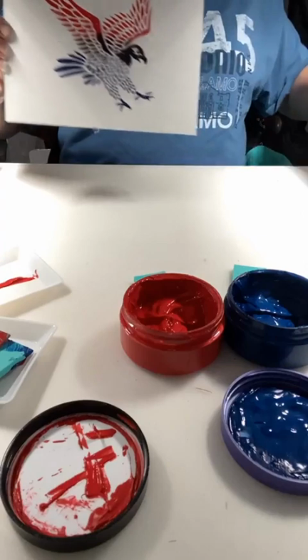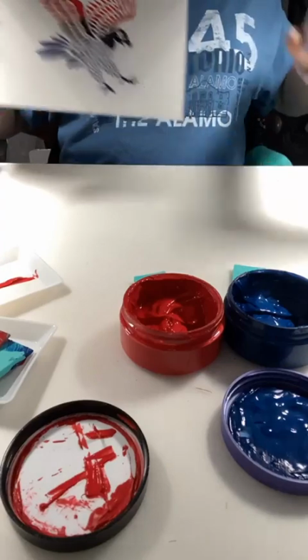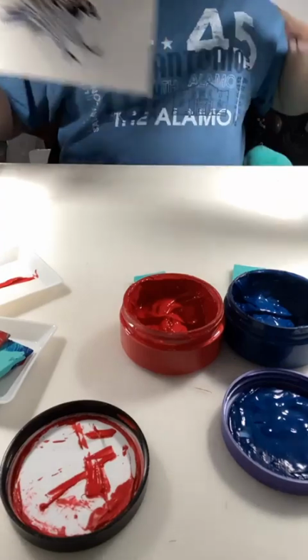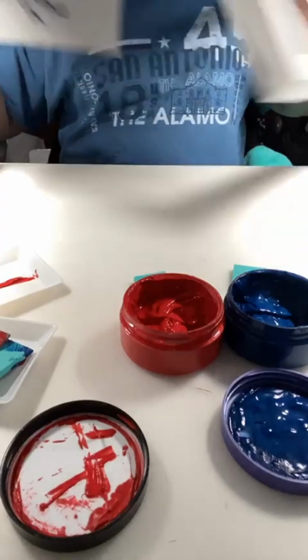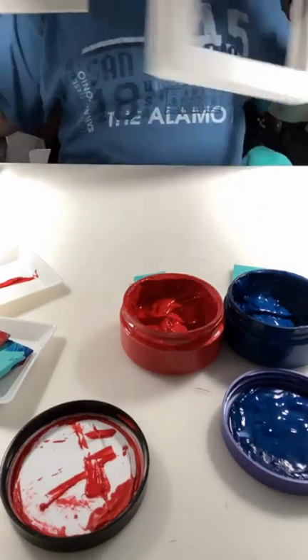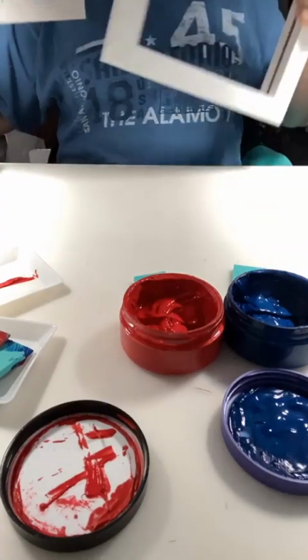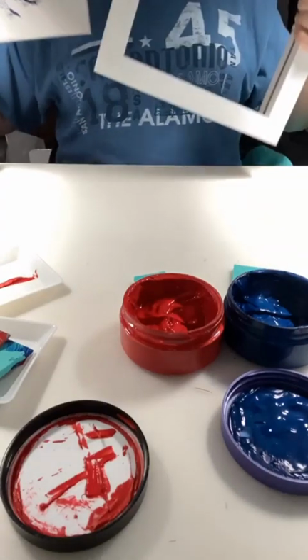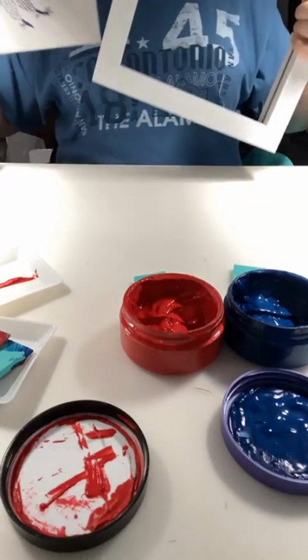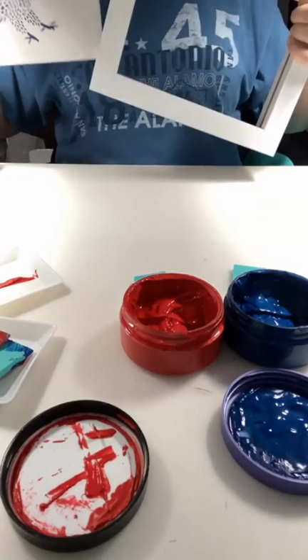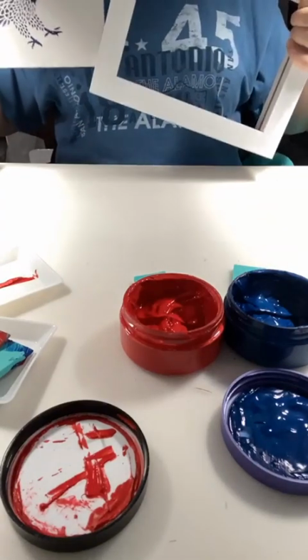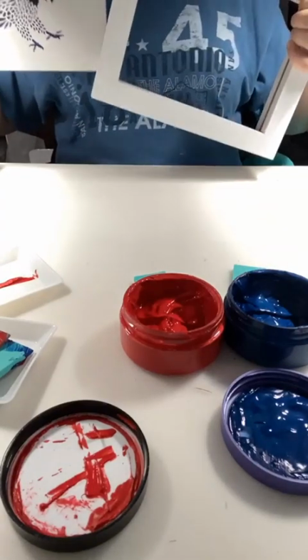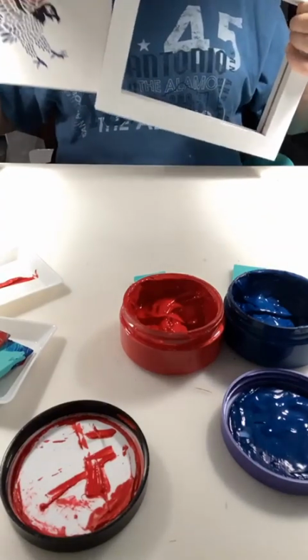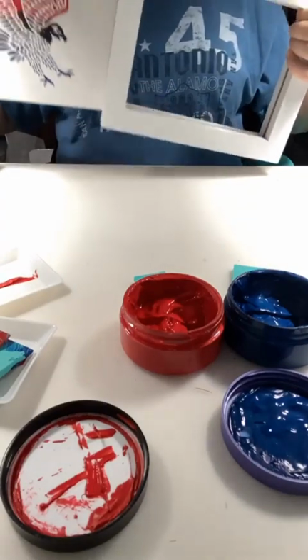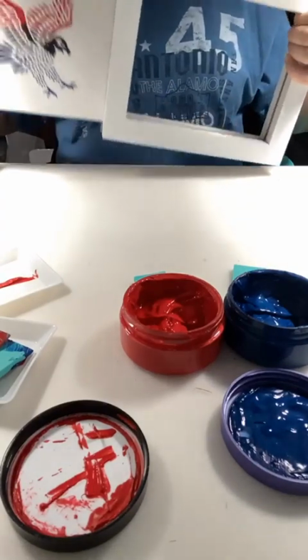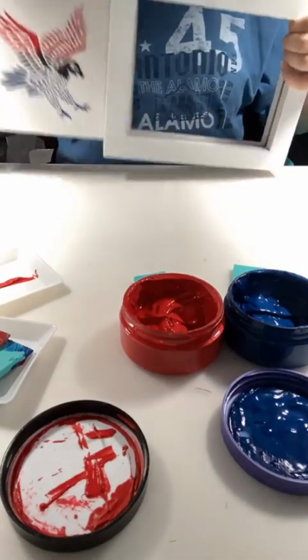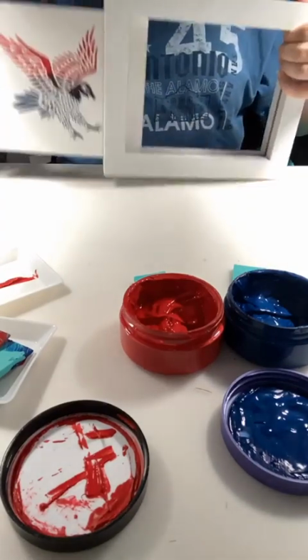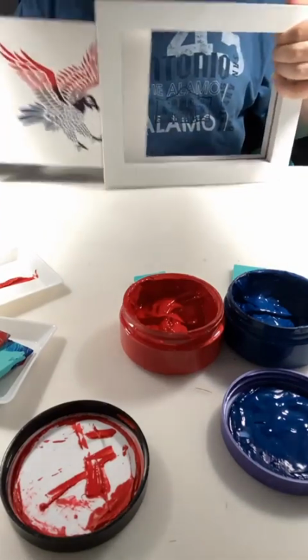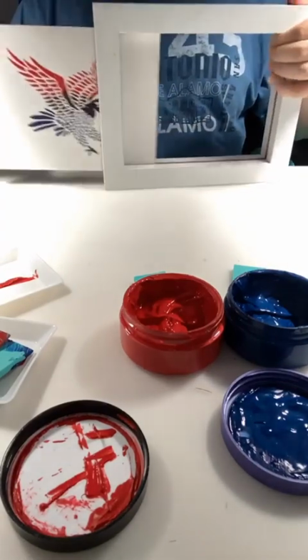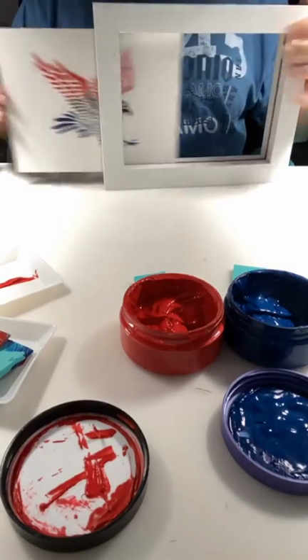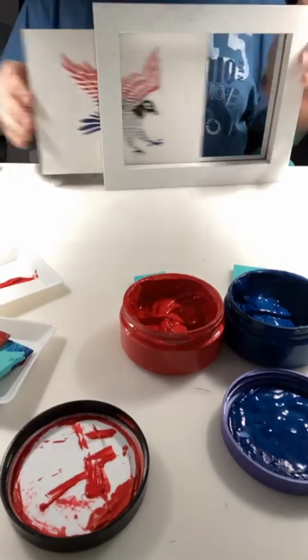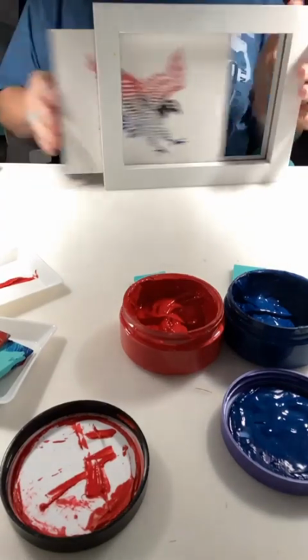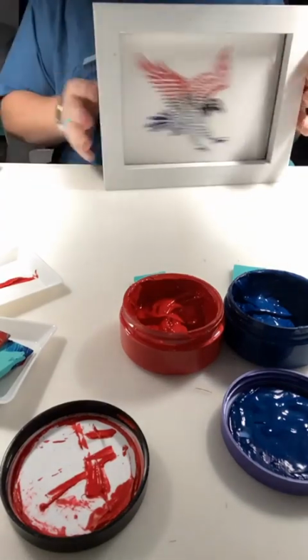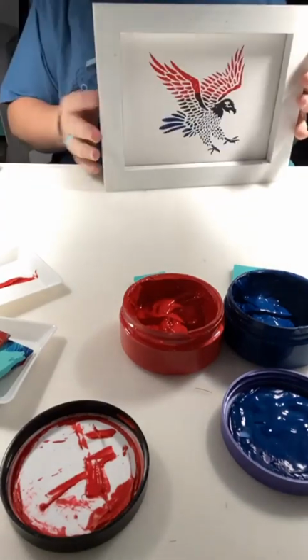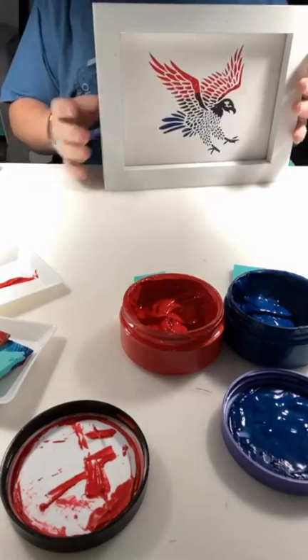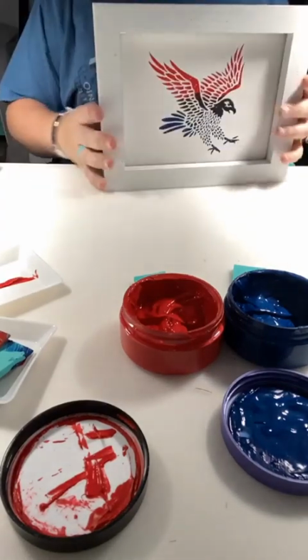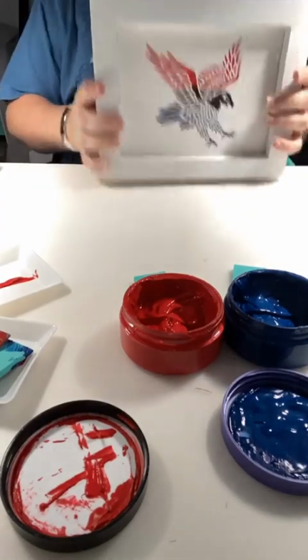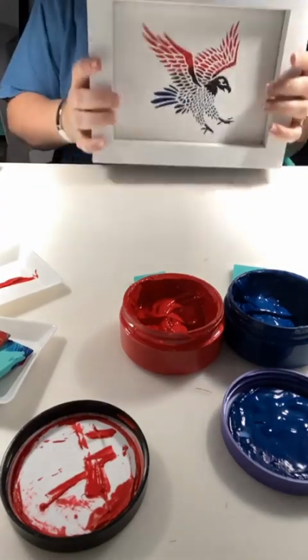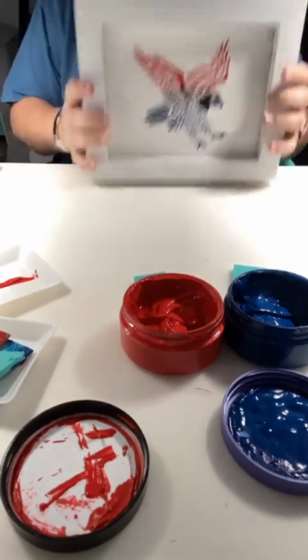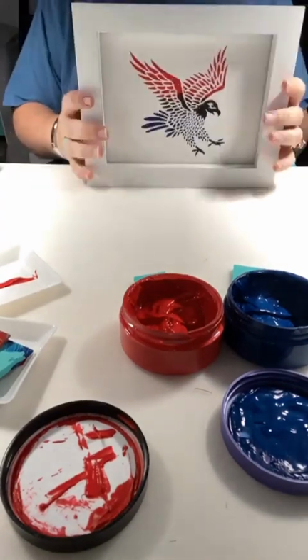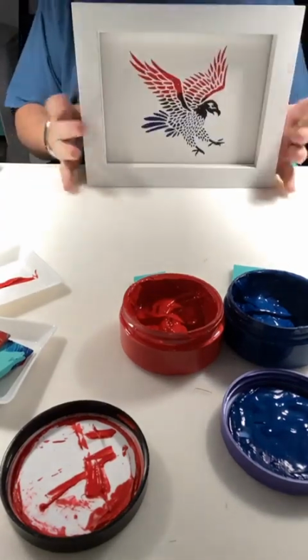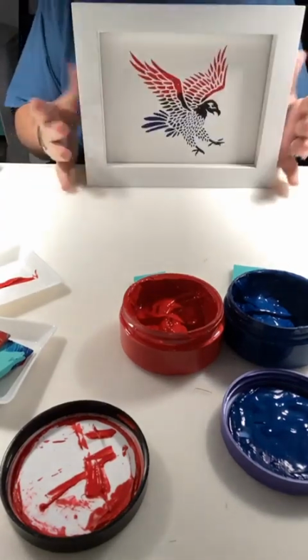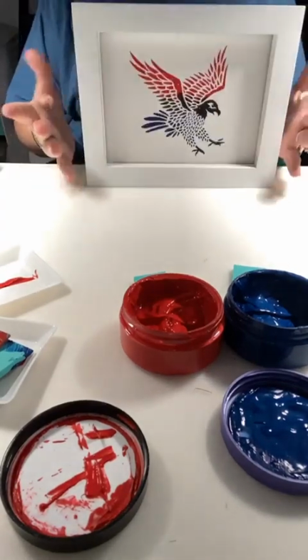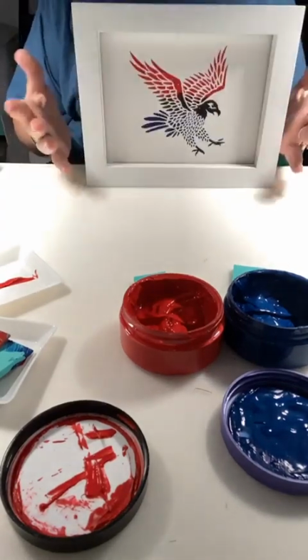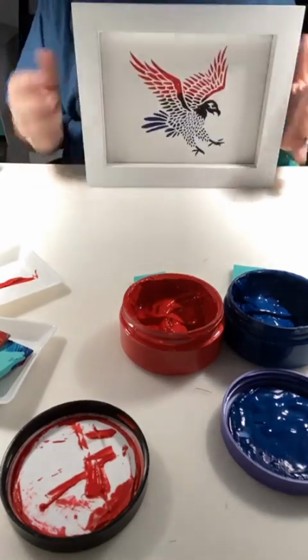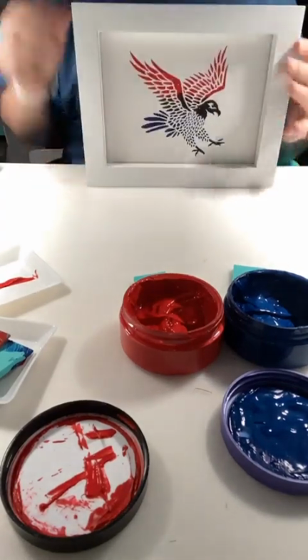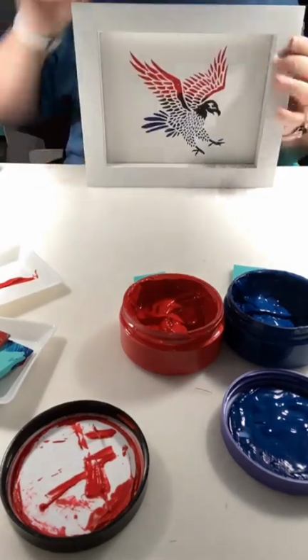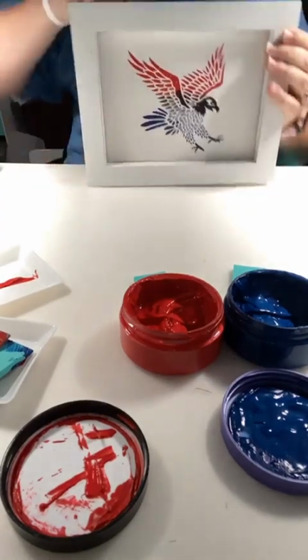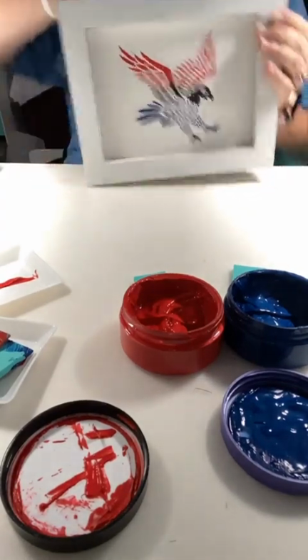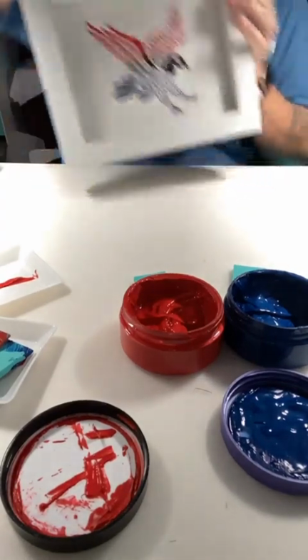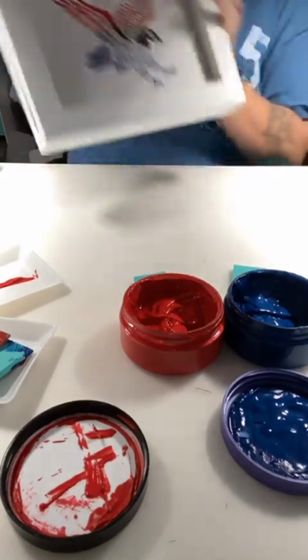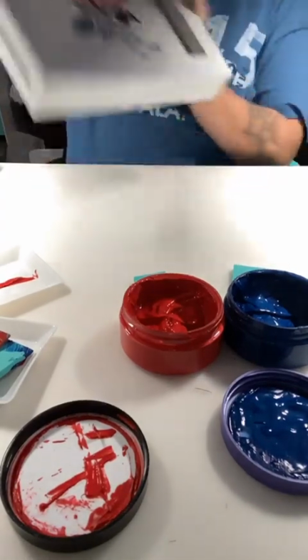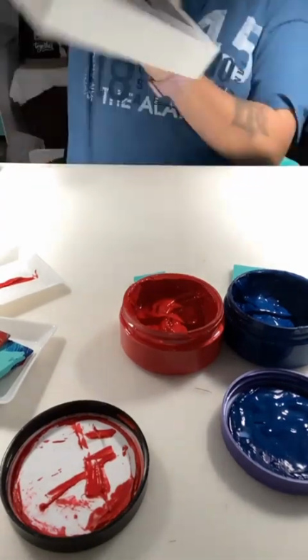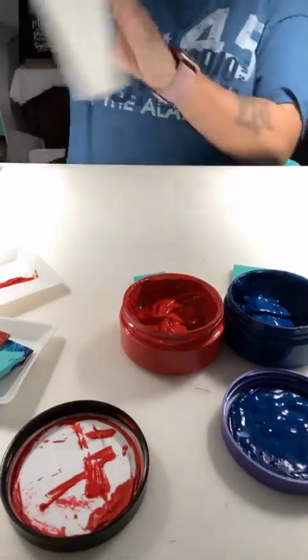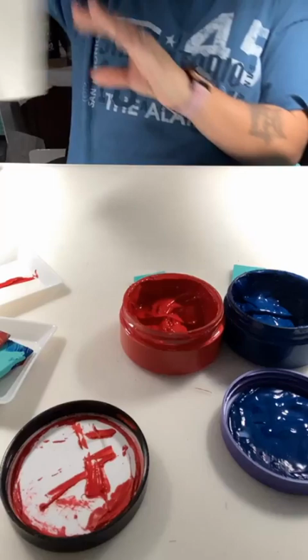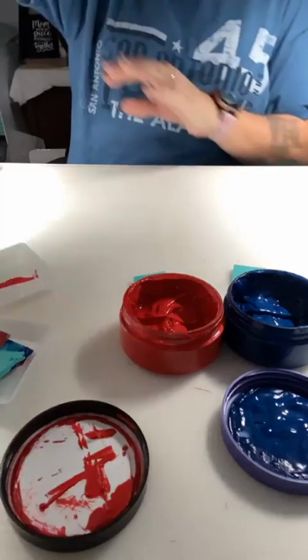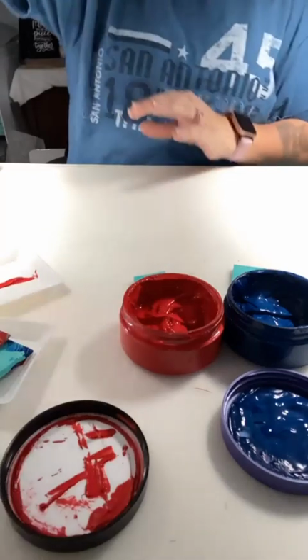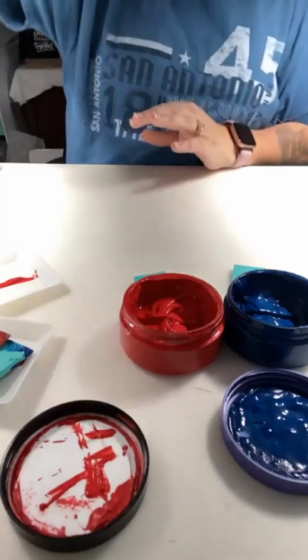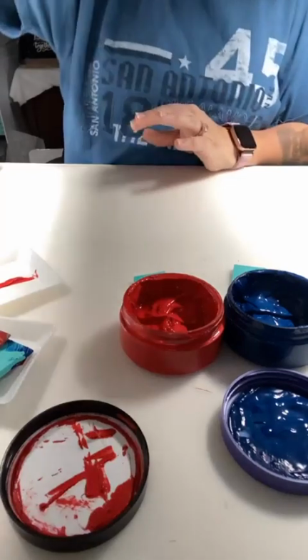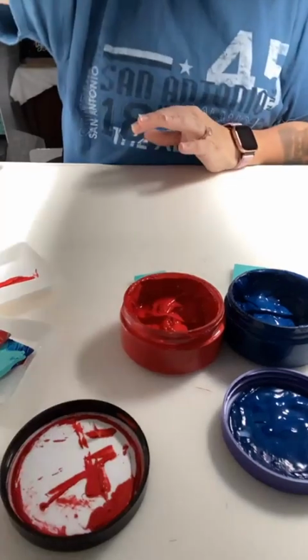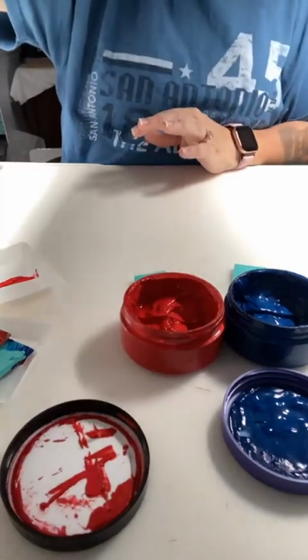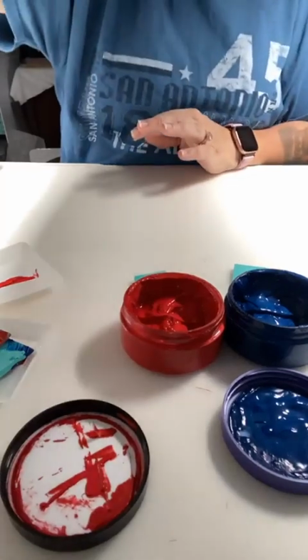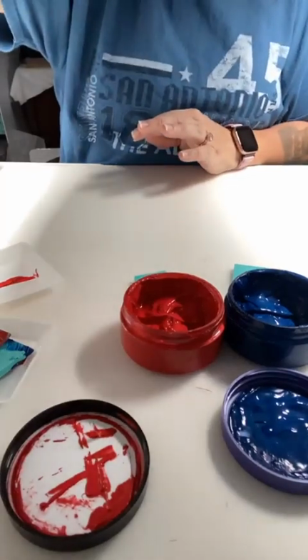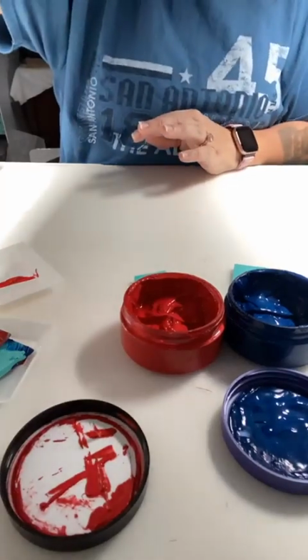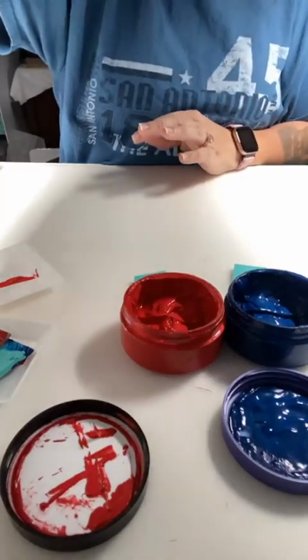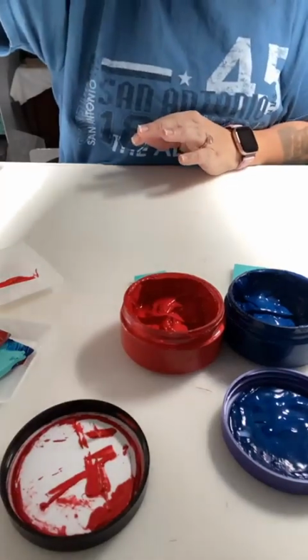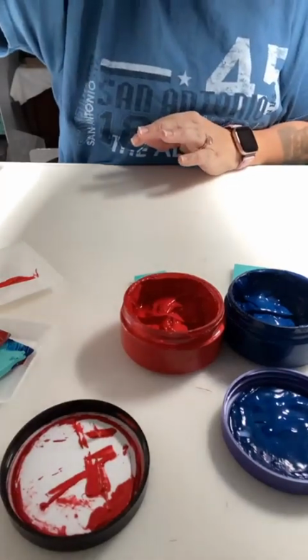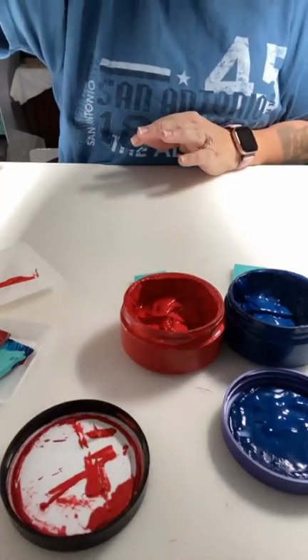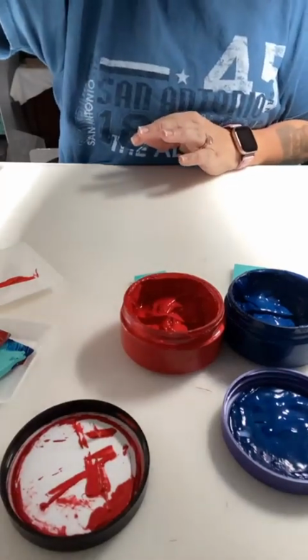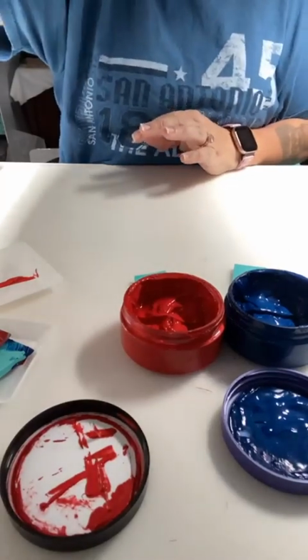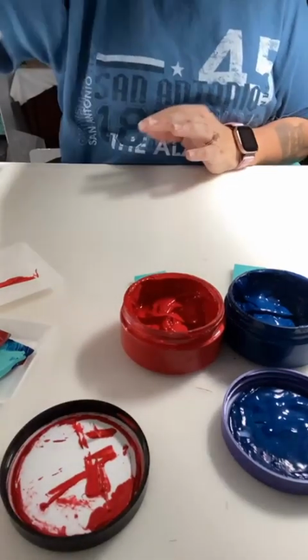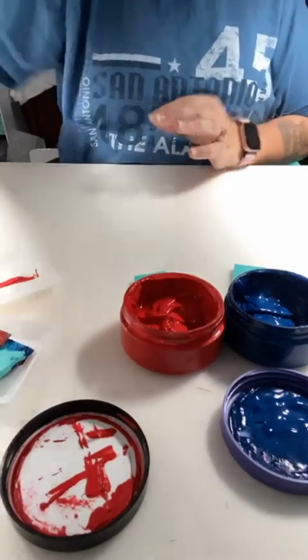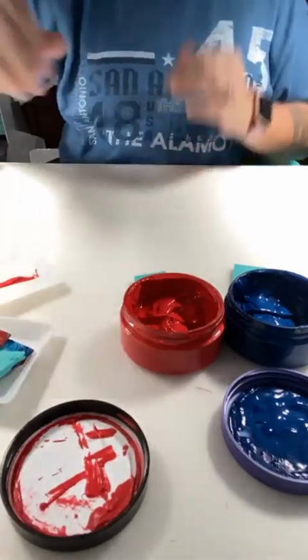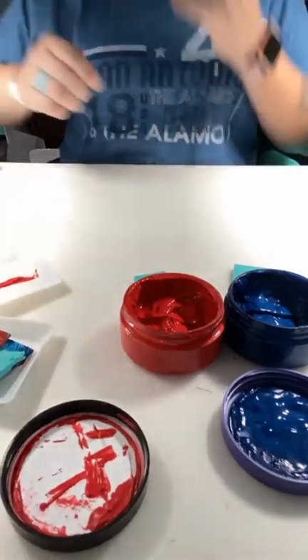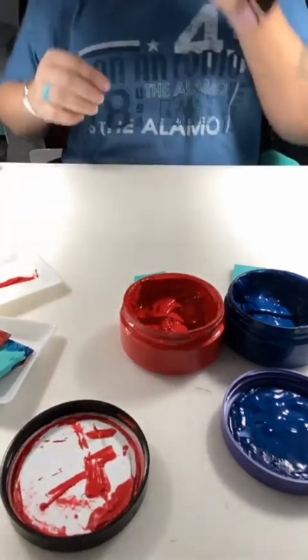We got that eagle, so we're going to drop it in the box frame — there it is, ready to go. One done!